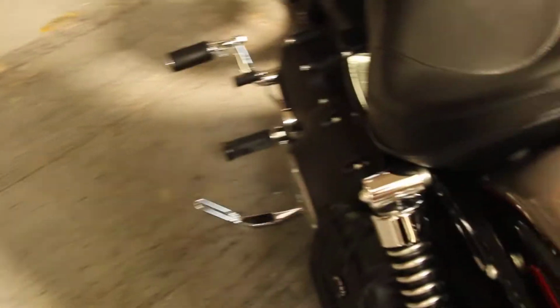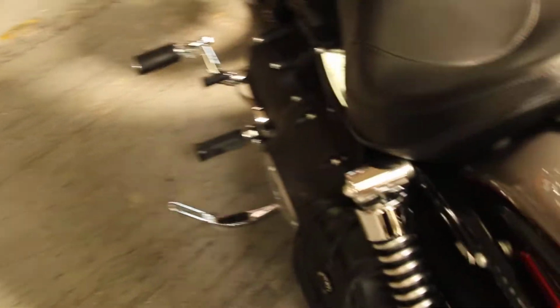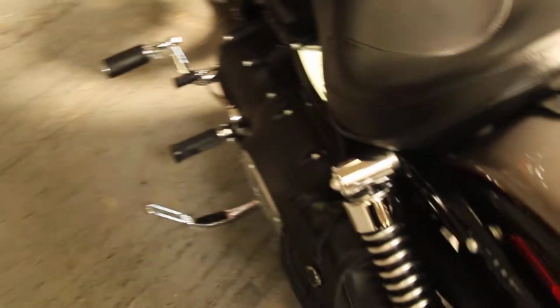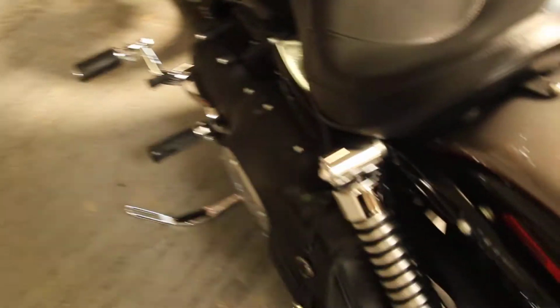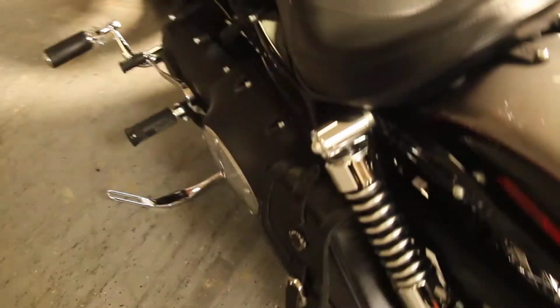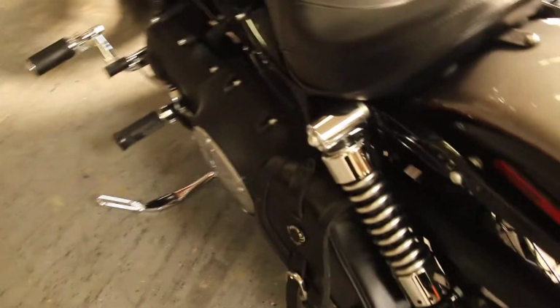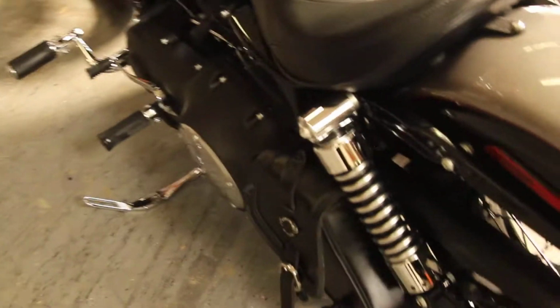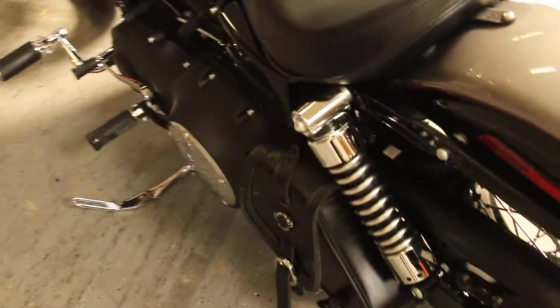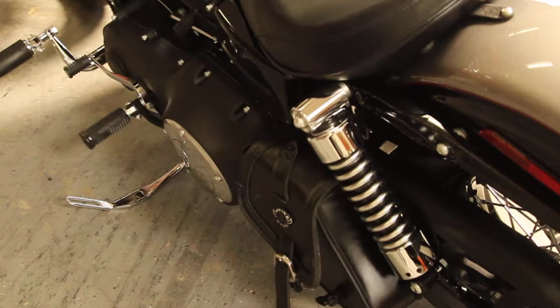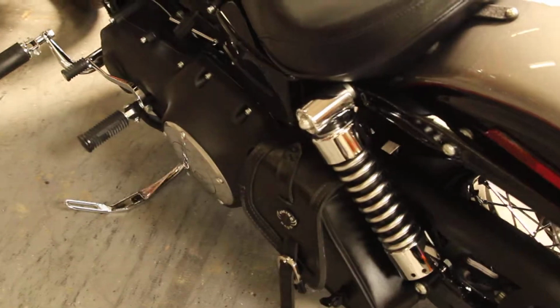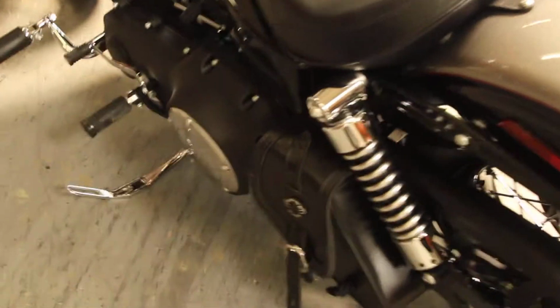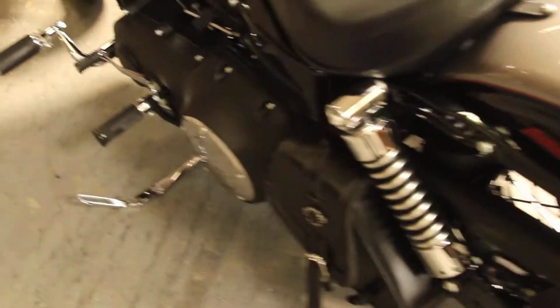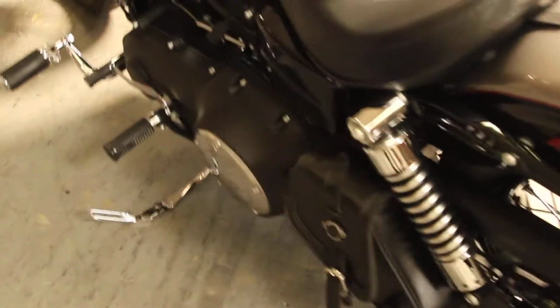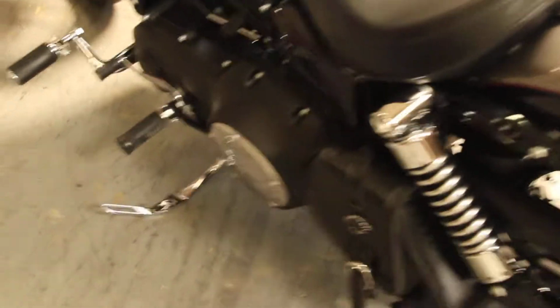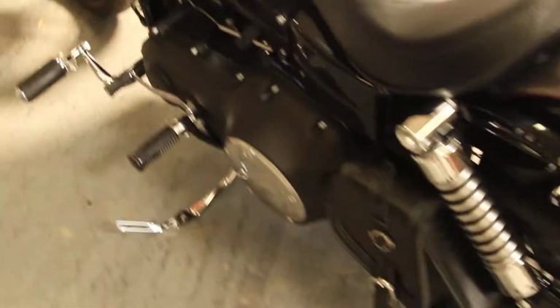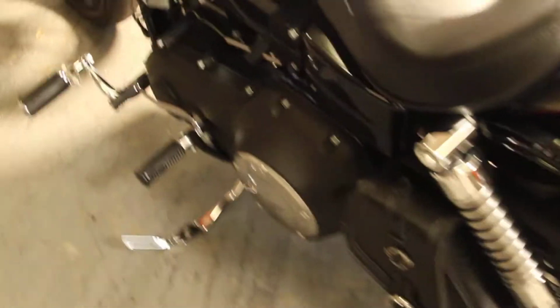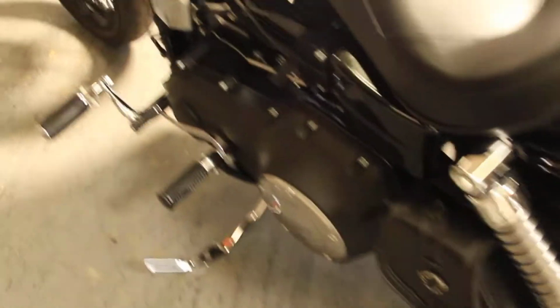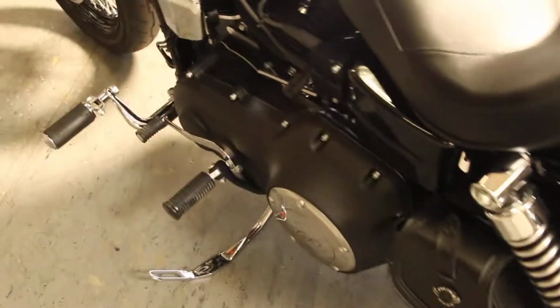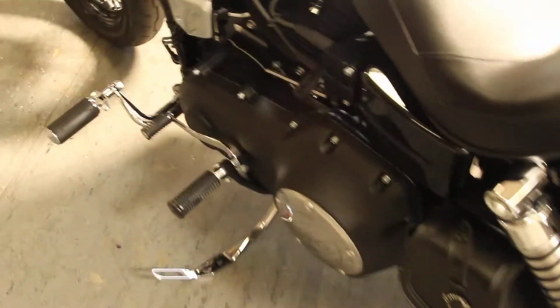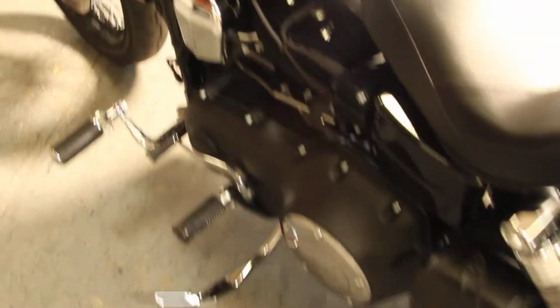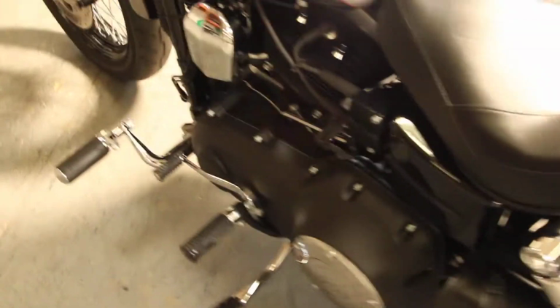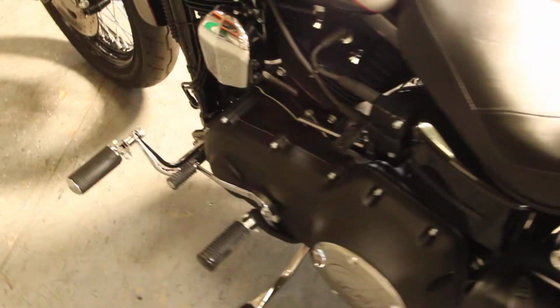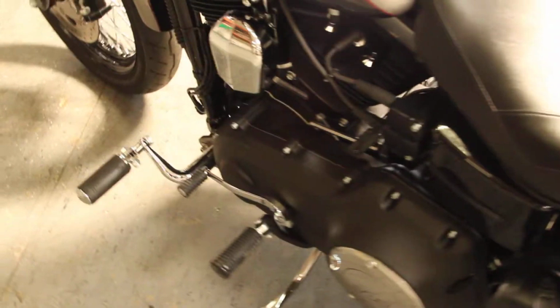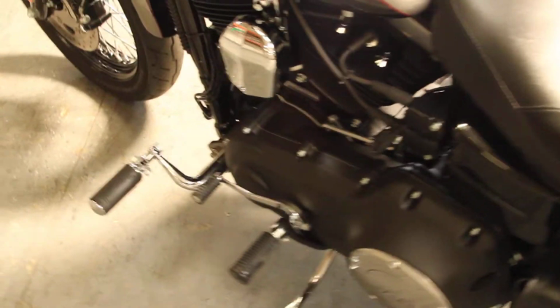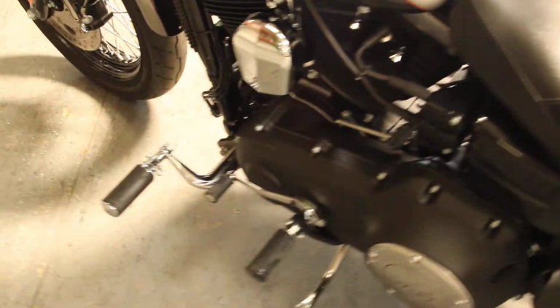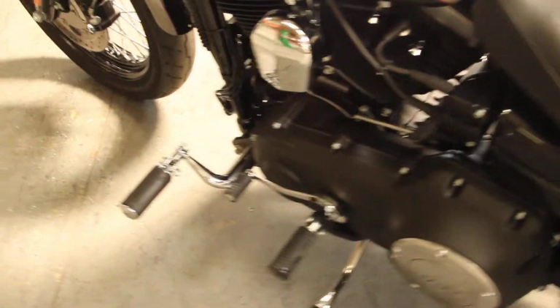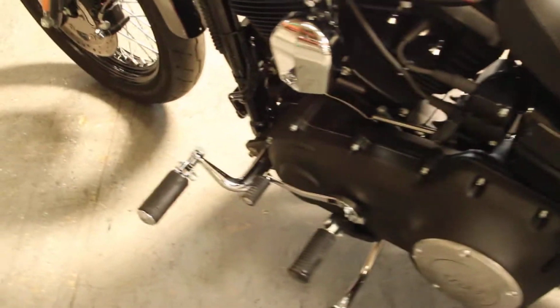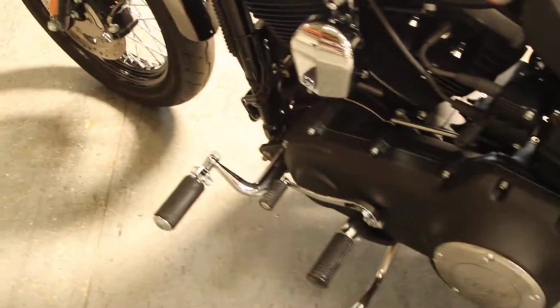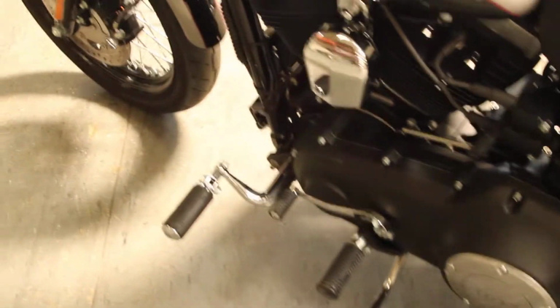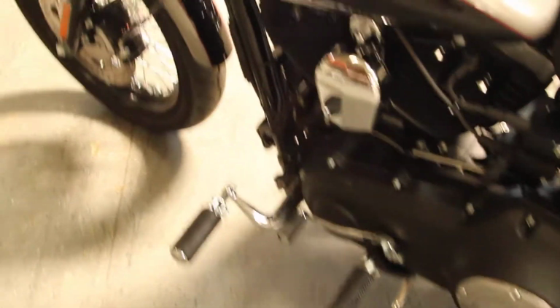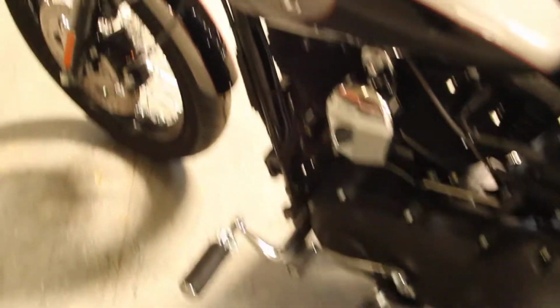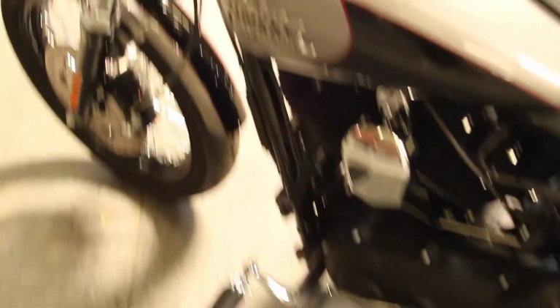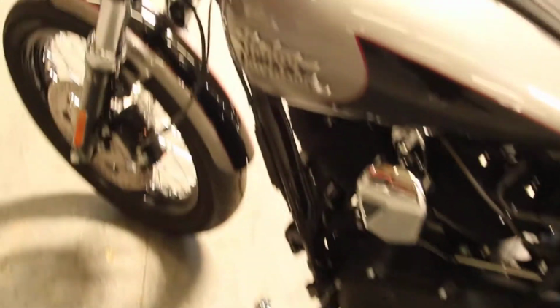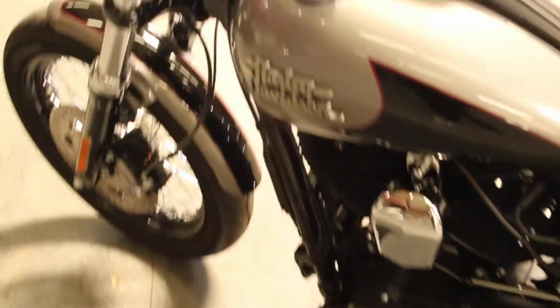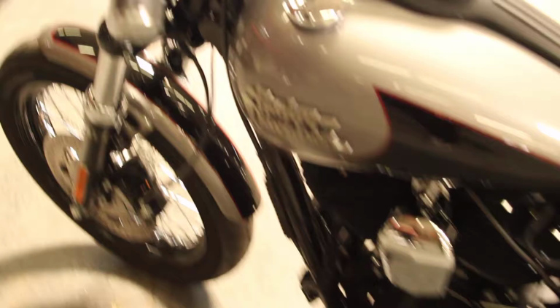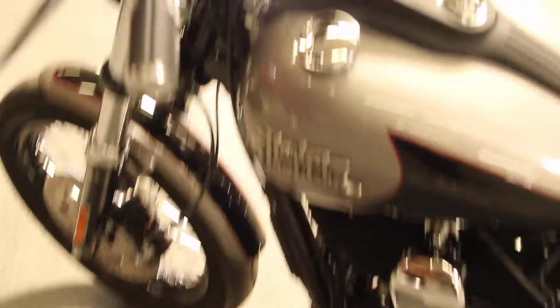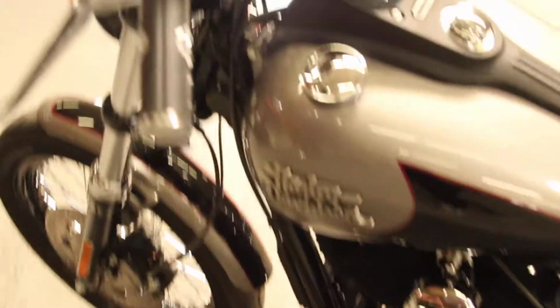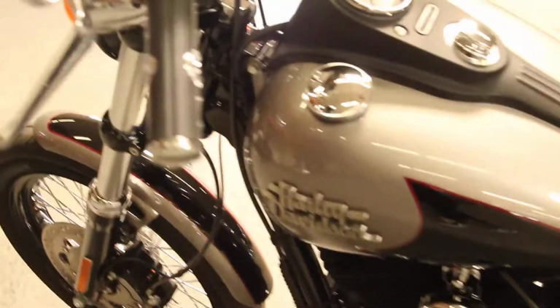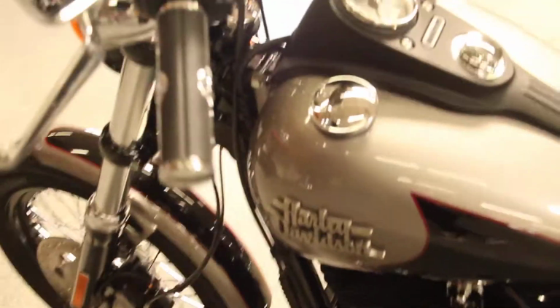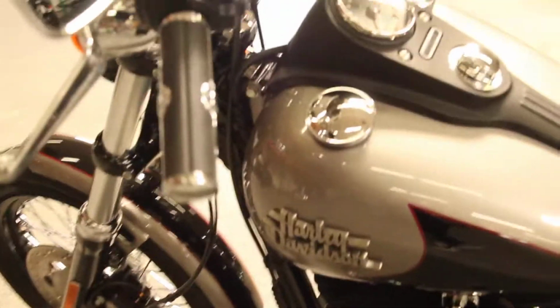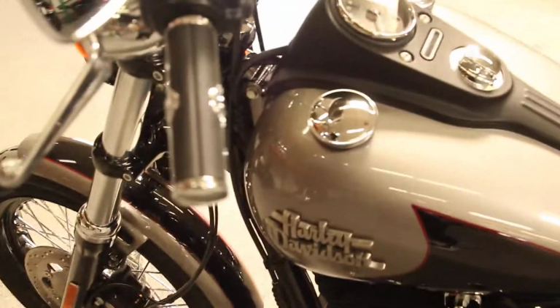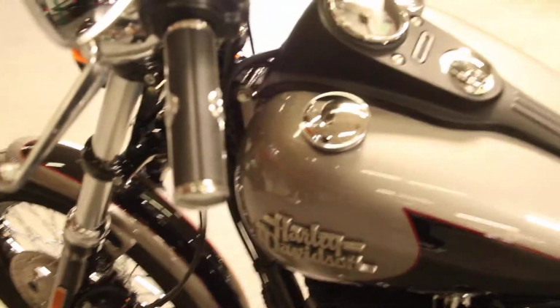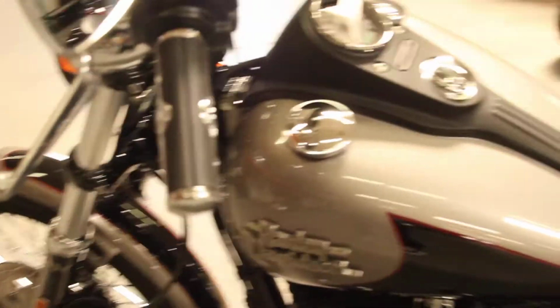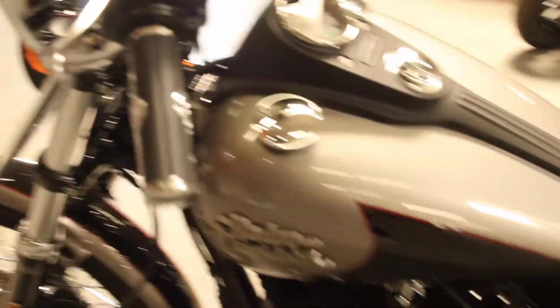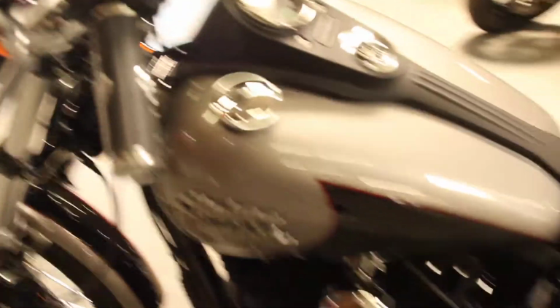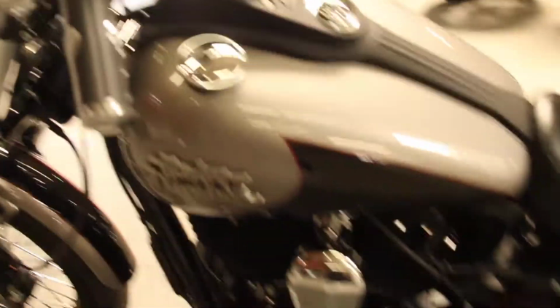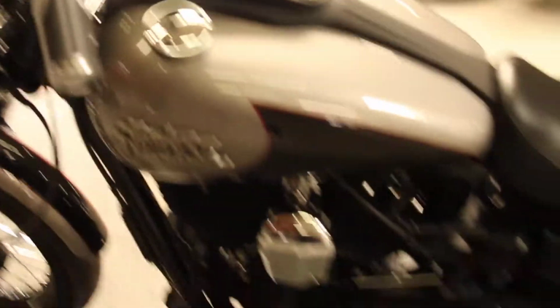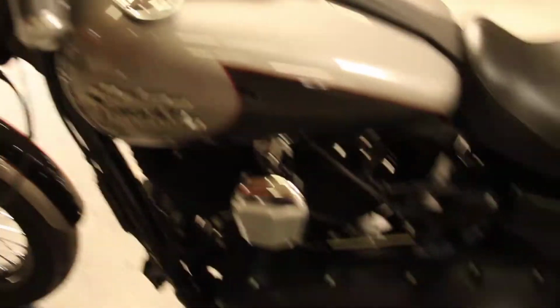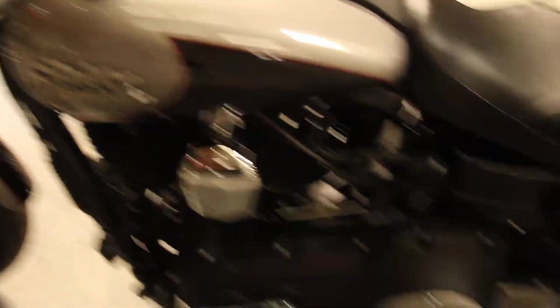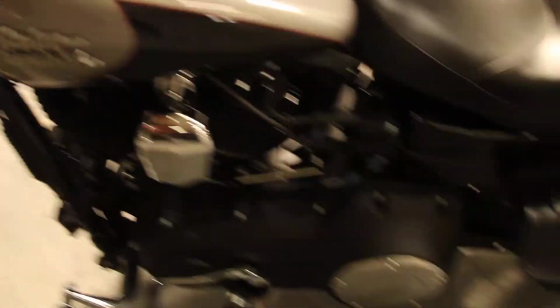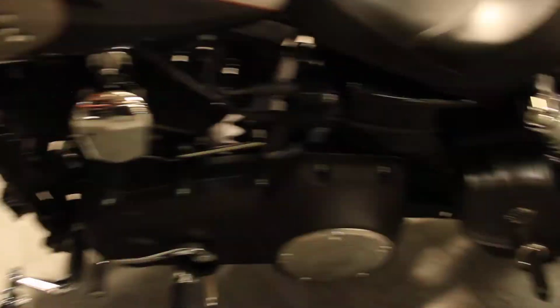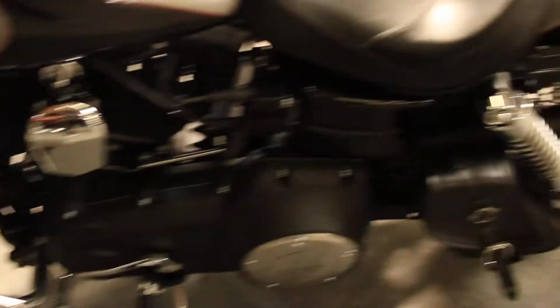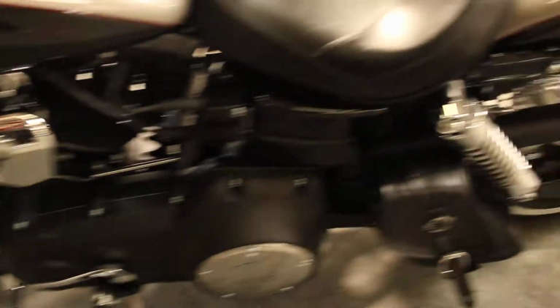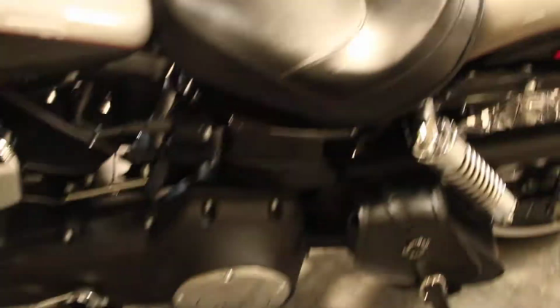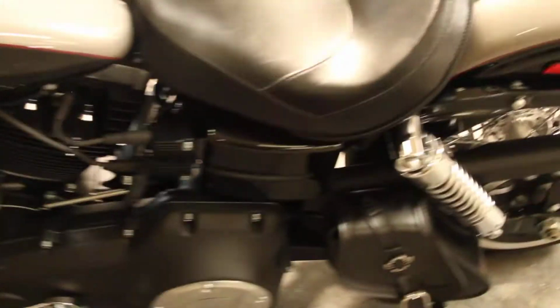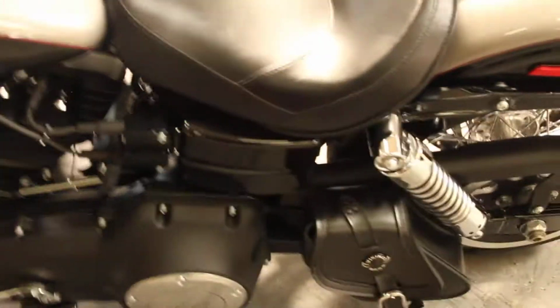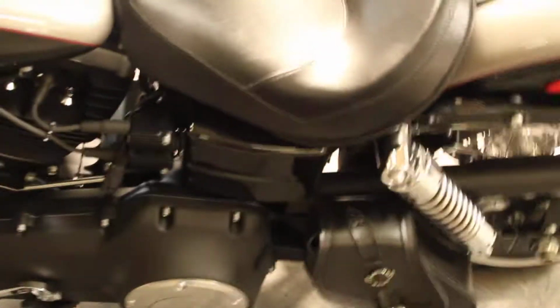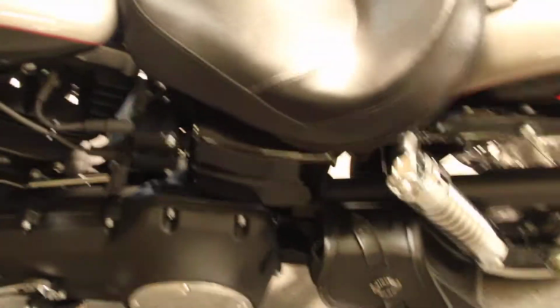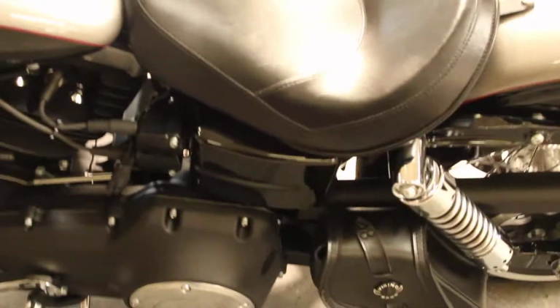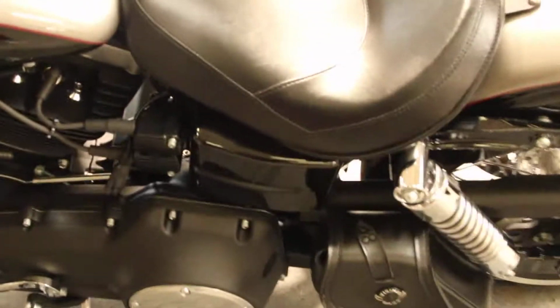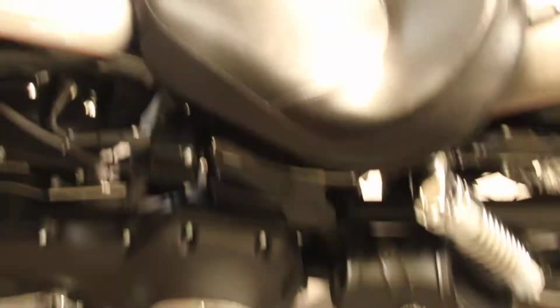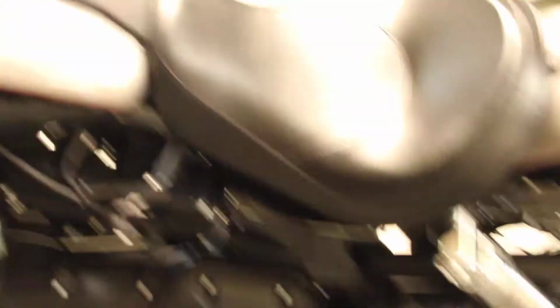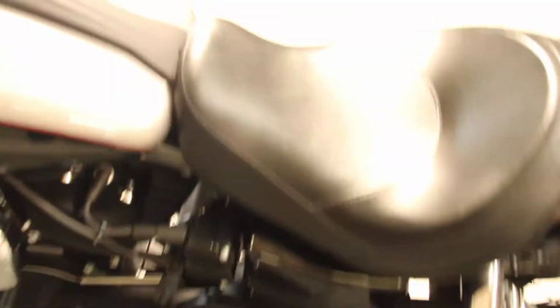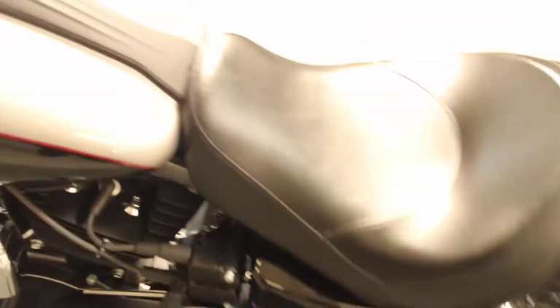The previous owner installed a swing arm saddlebag, highway pegs, grips, and Vance & Hines exhaust.